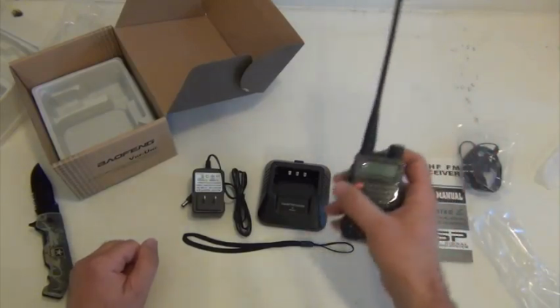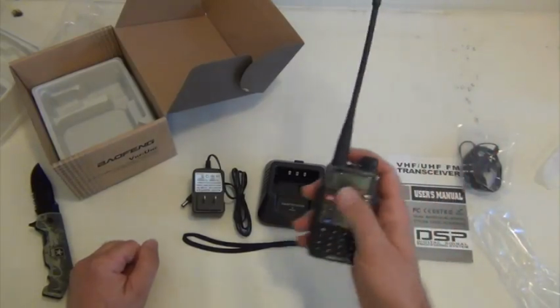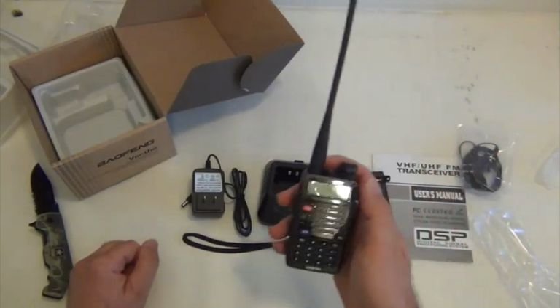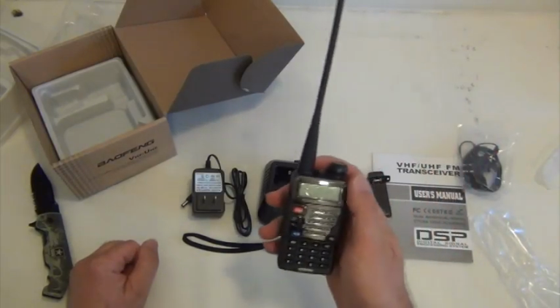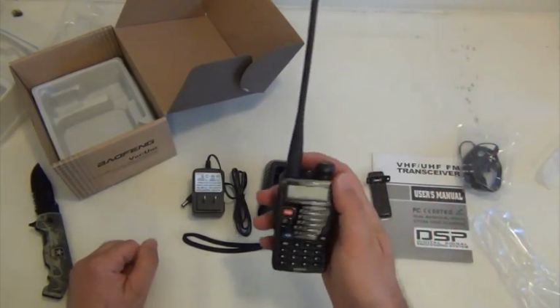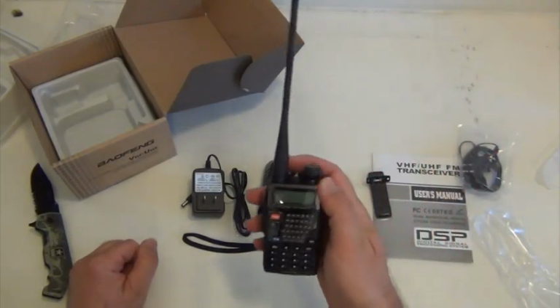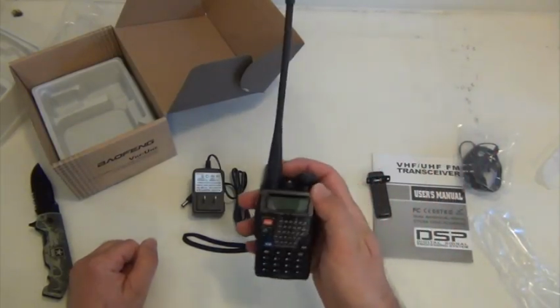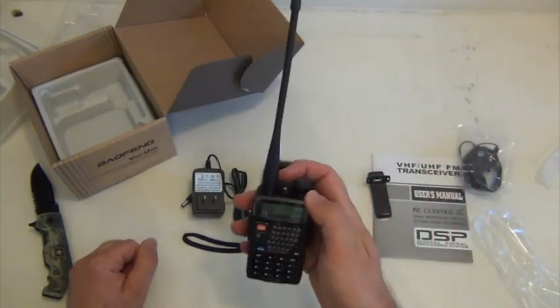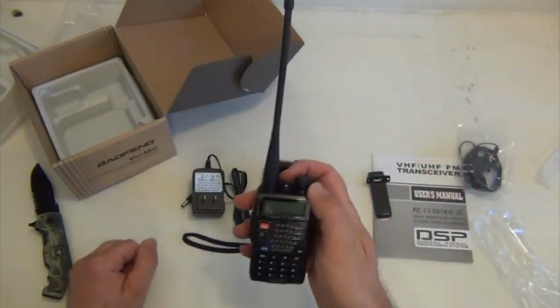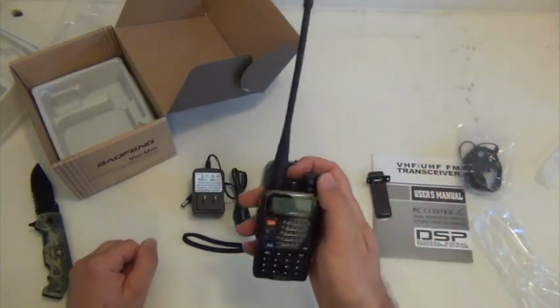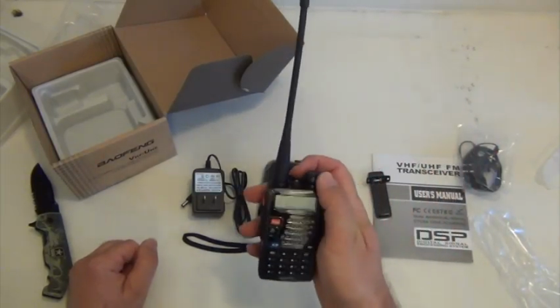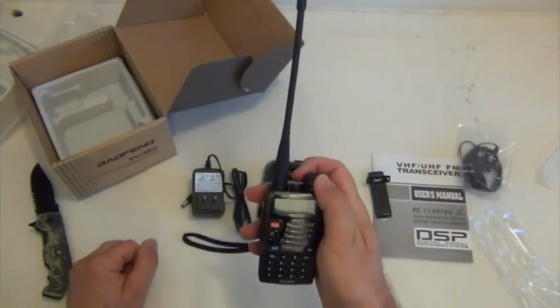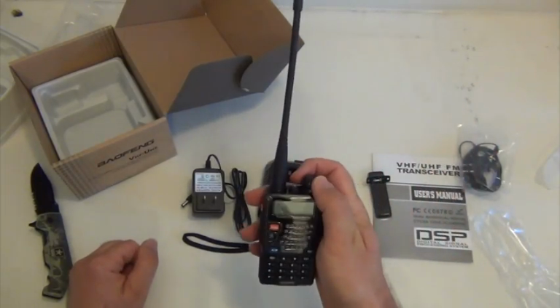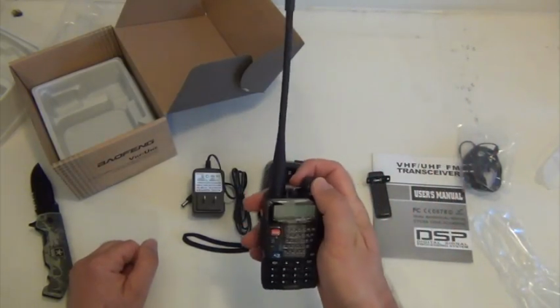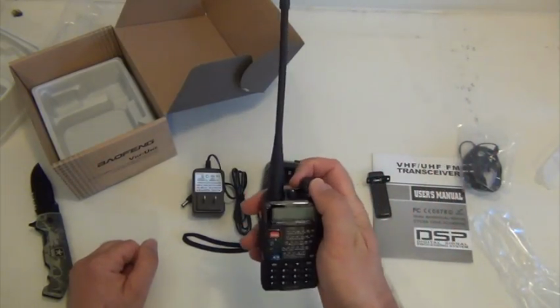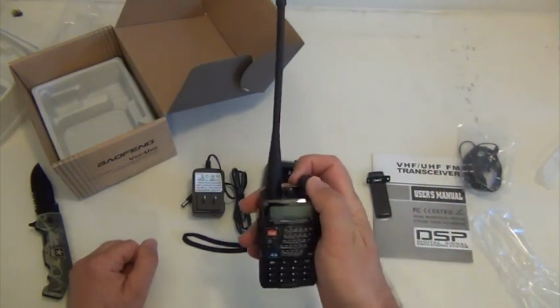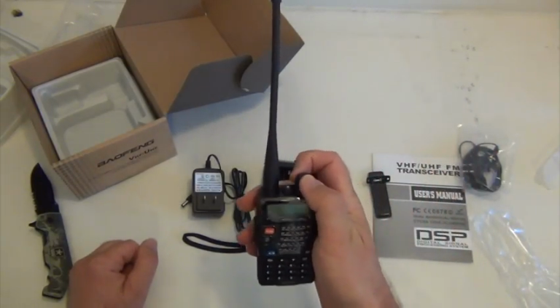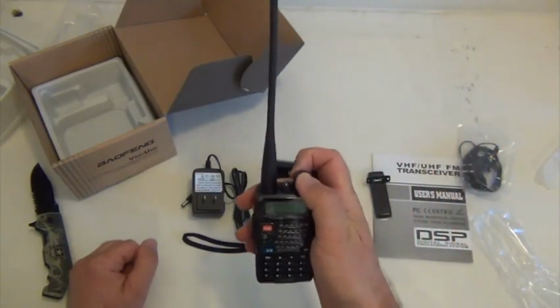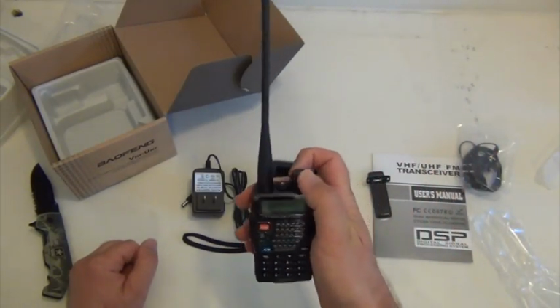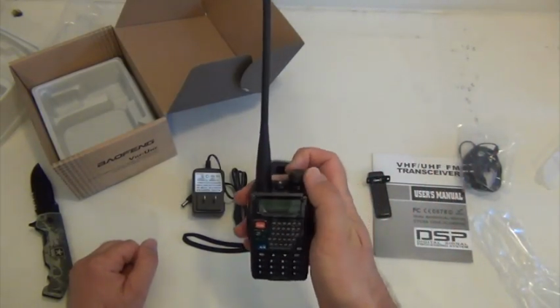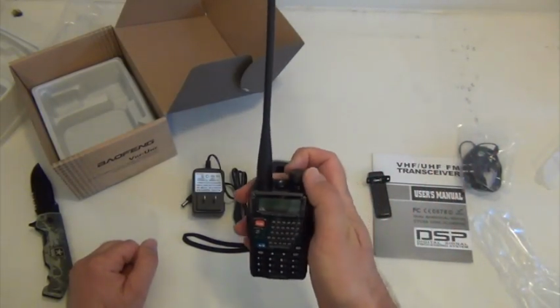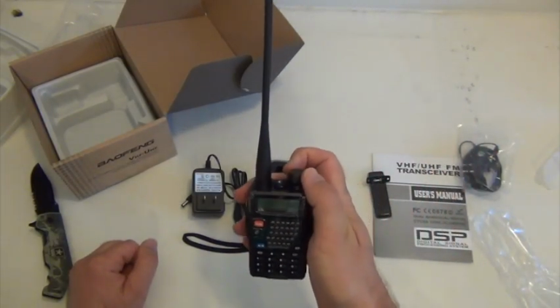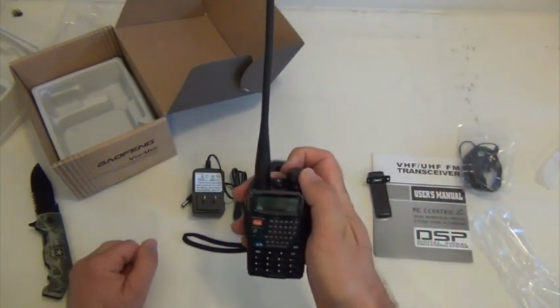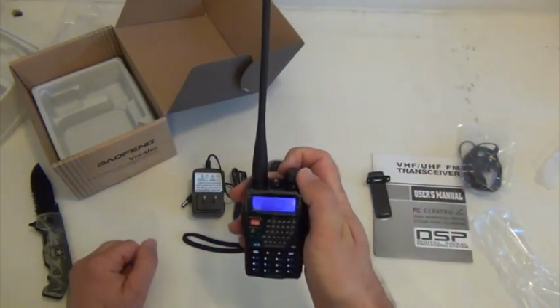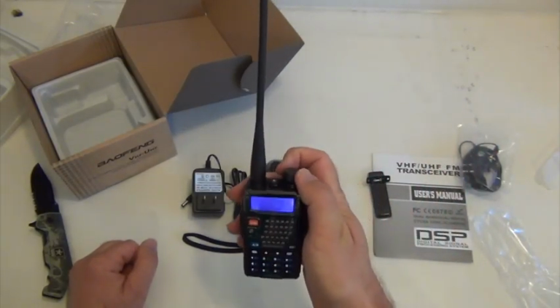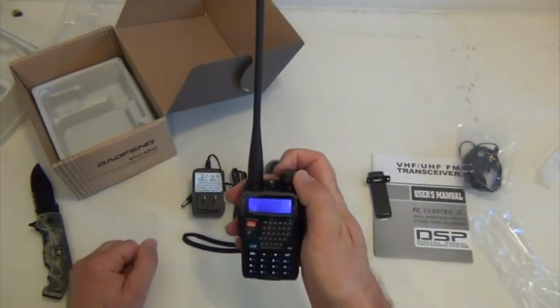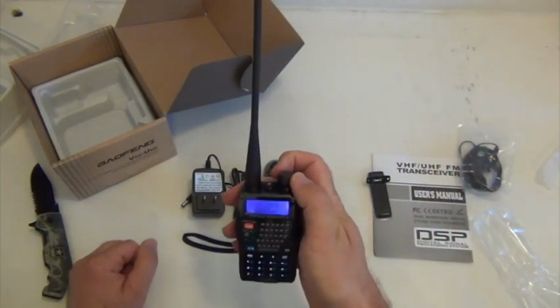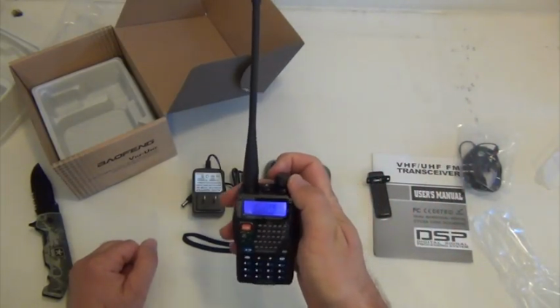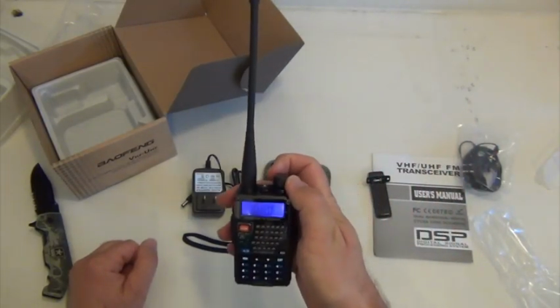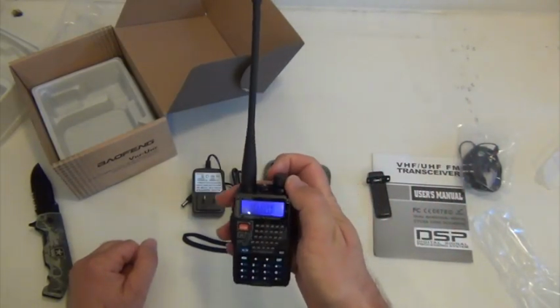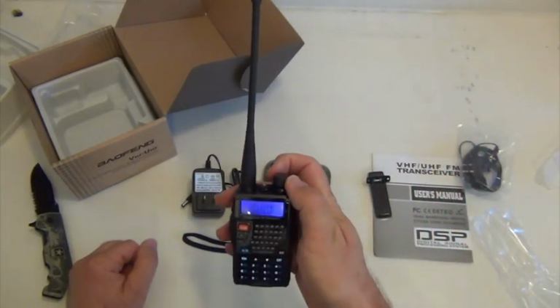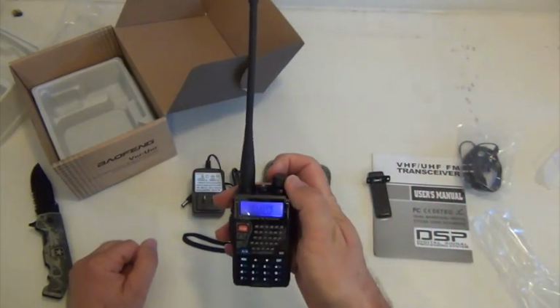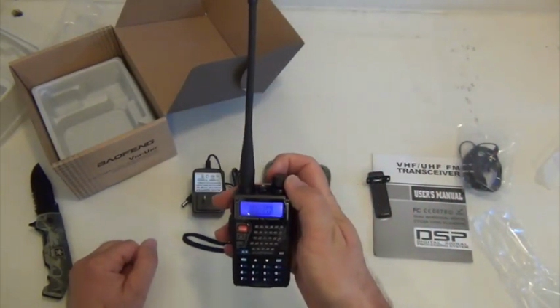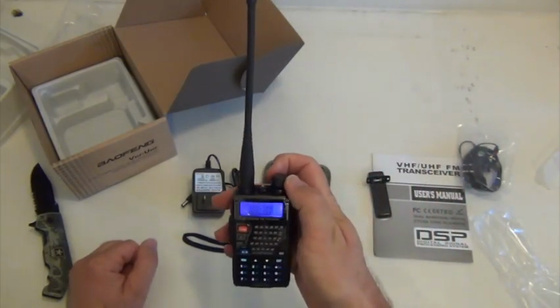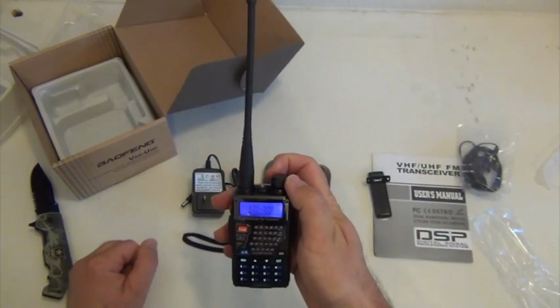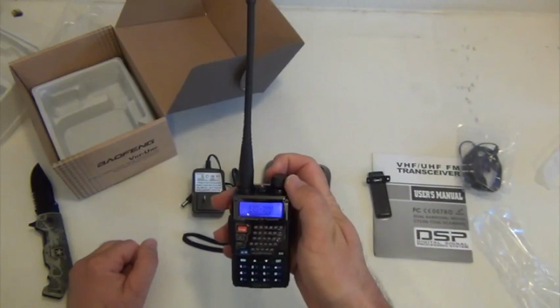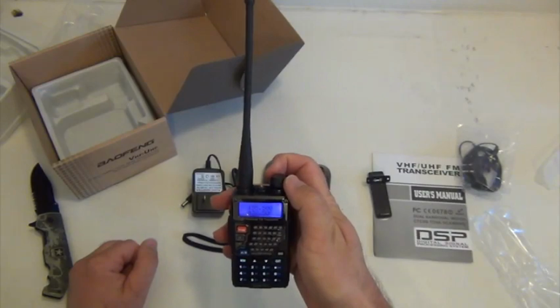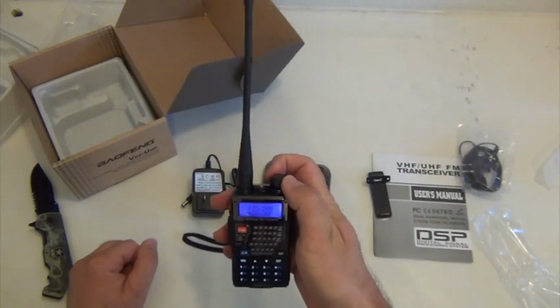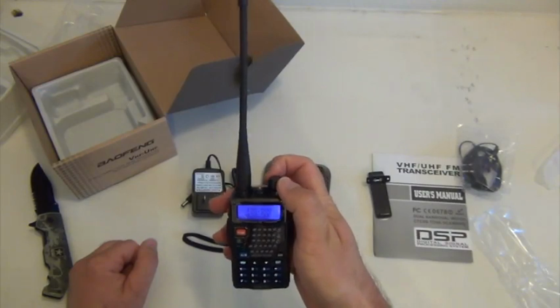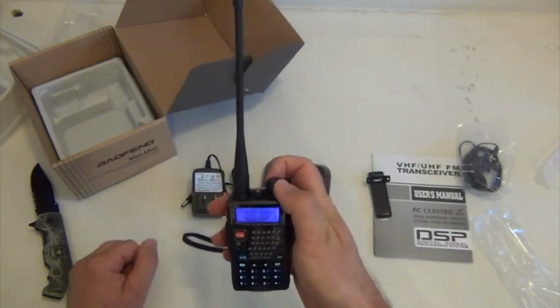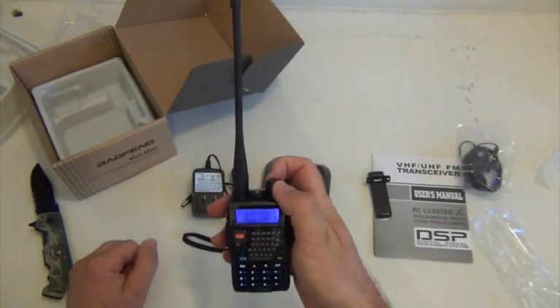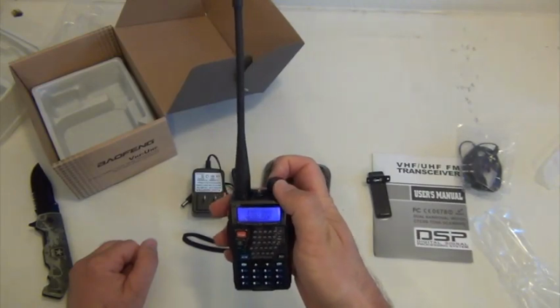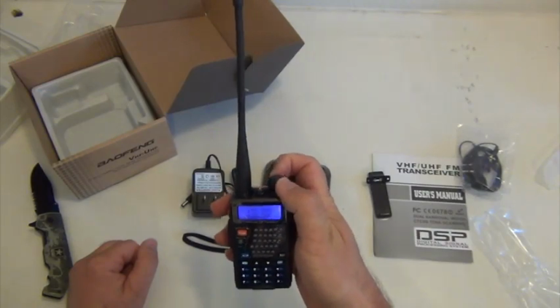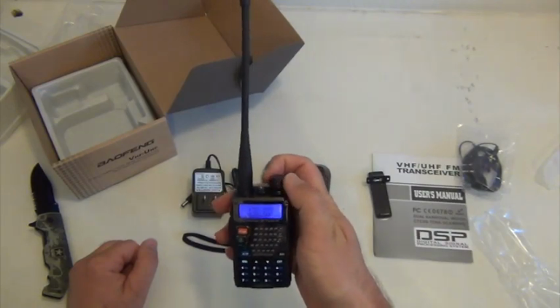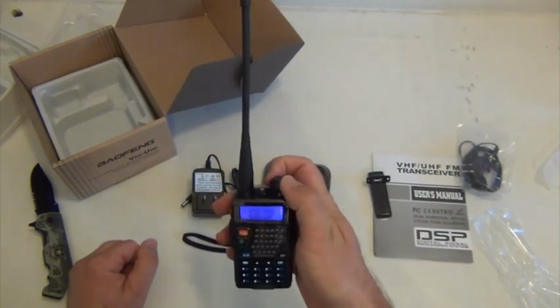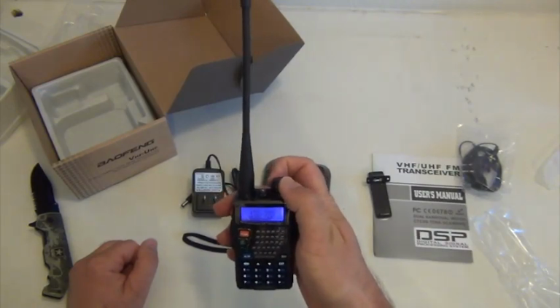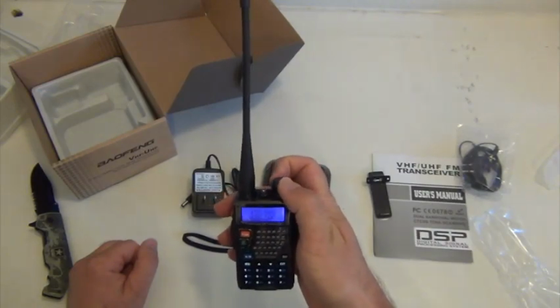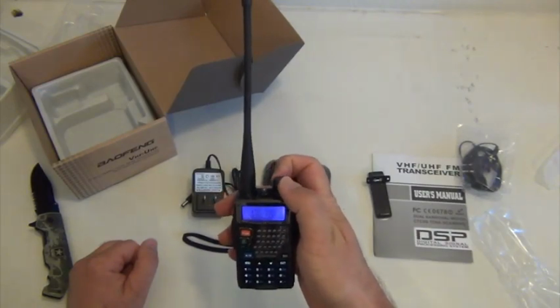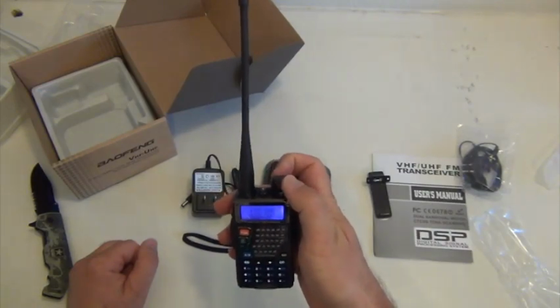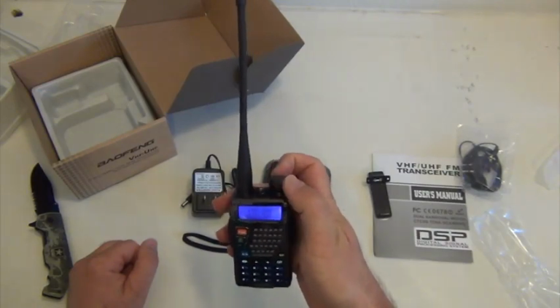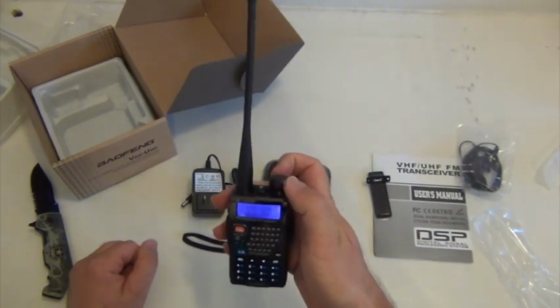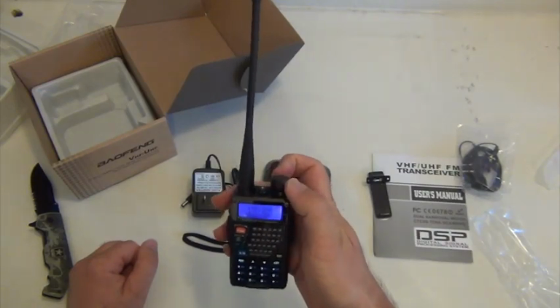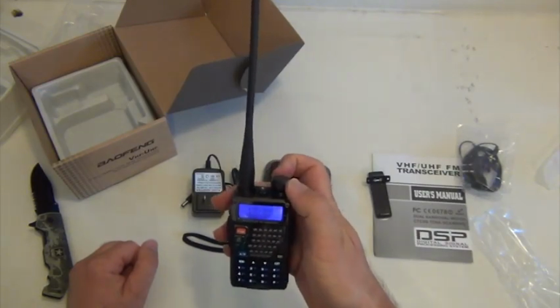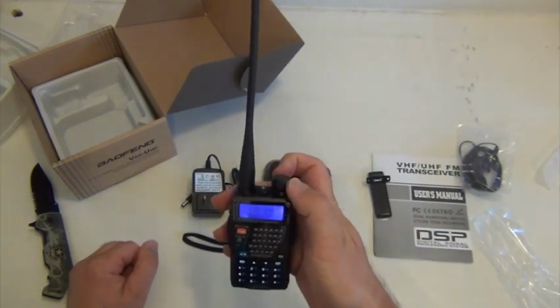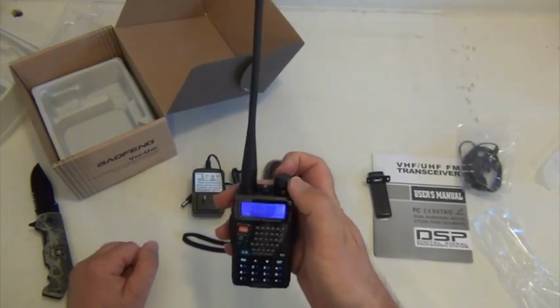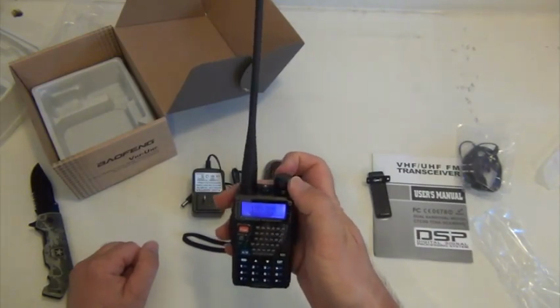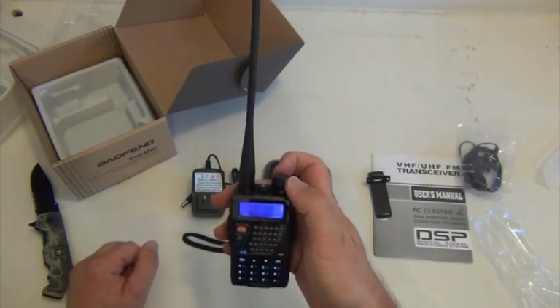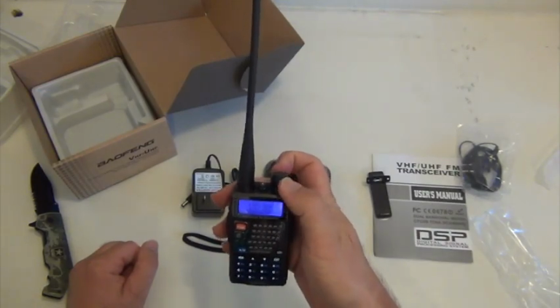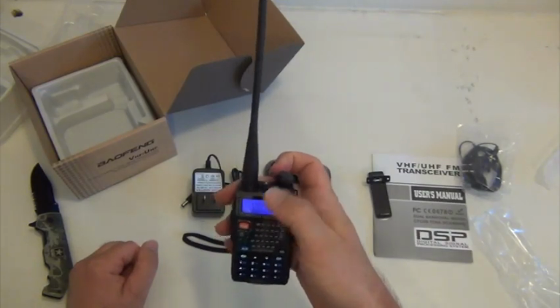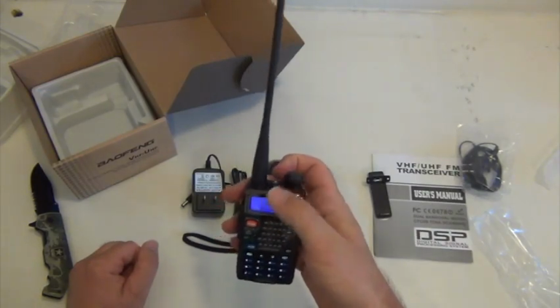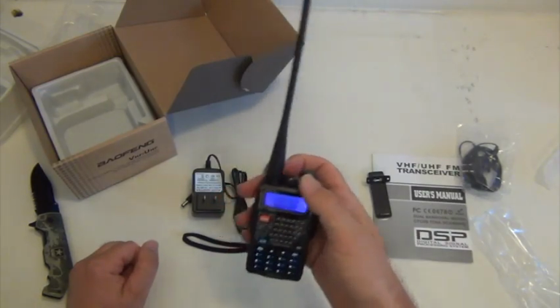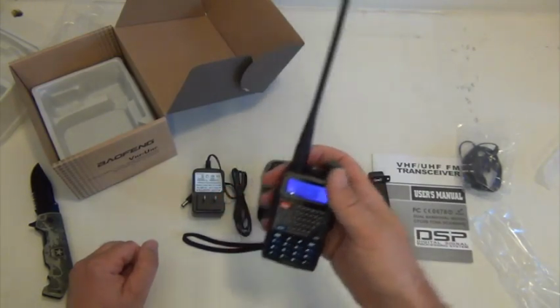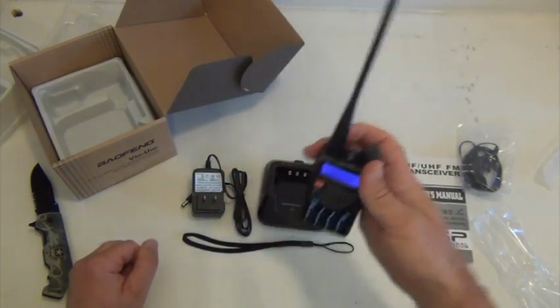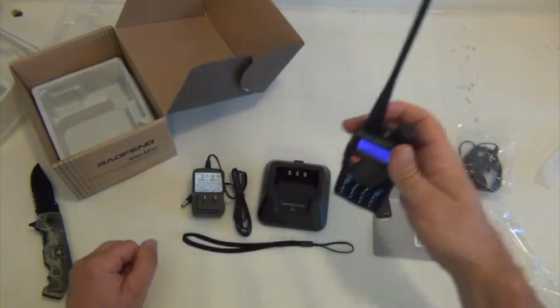I'm going to do some programming and we'll get back with everyone later once I see how the programming went. Thanks for watching.